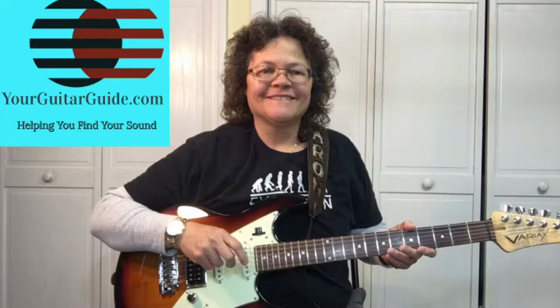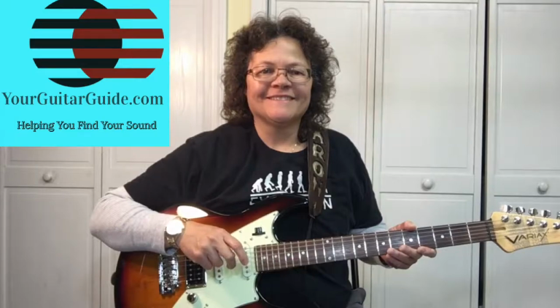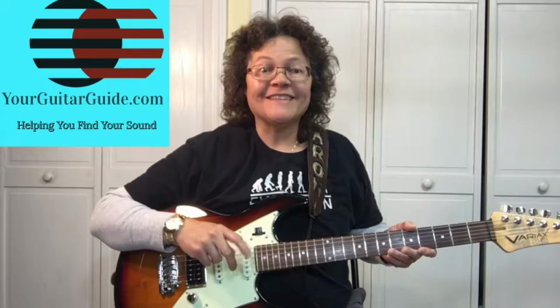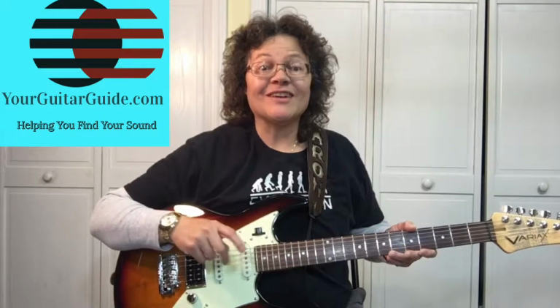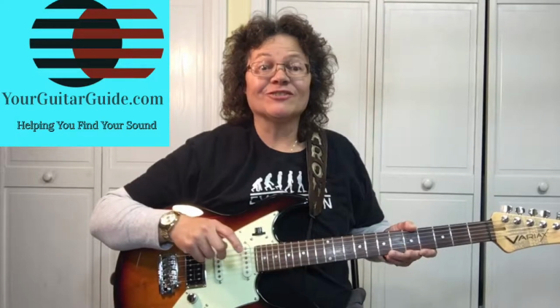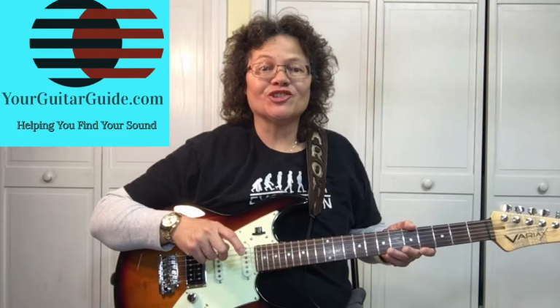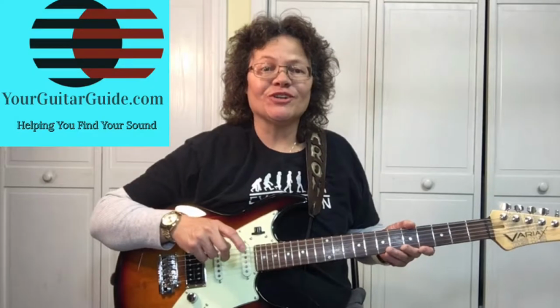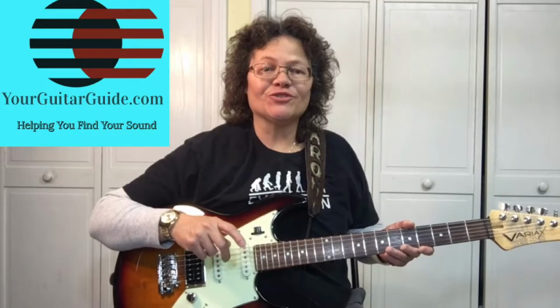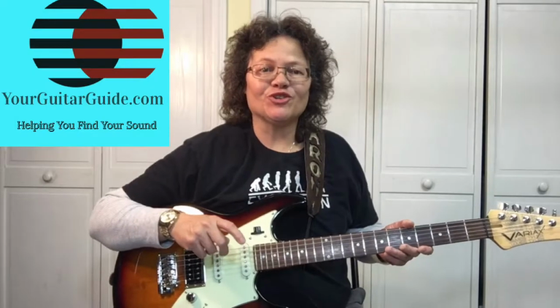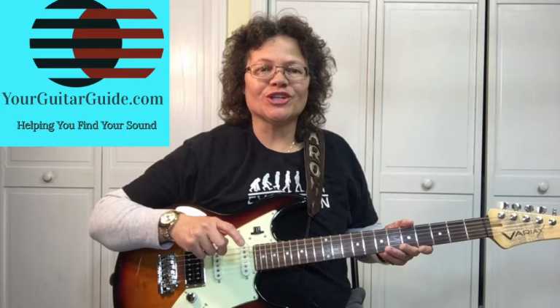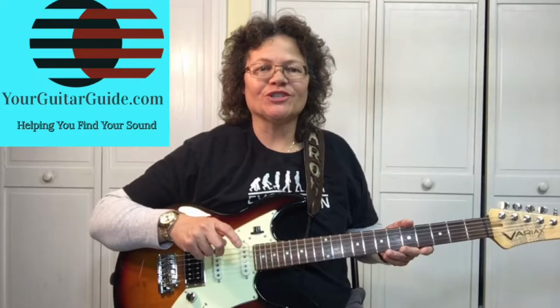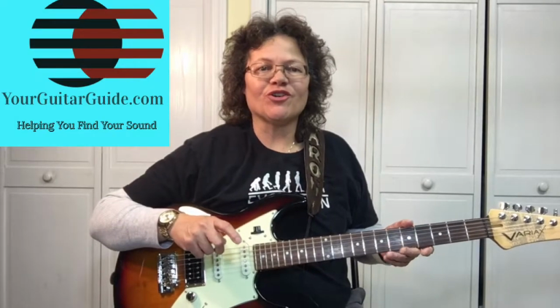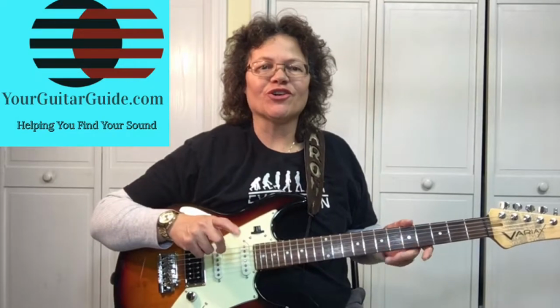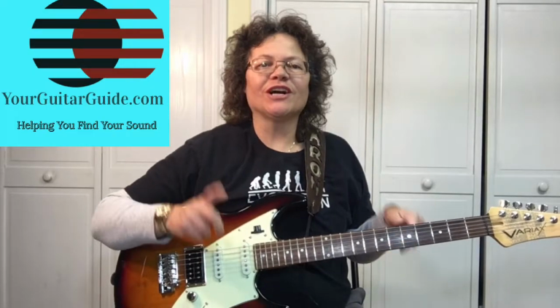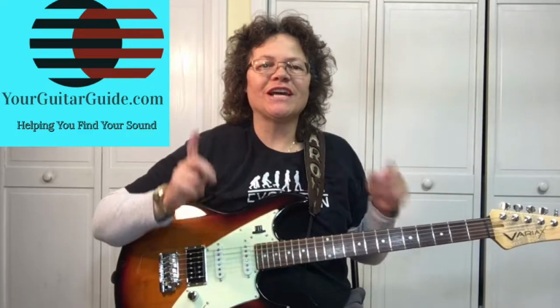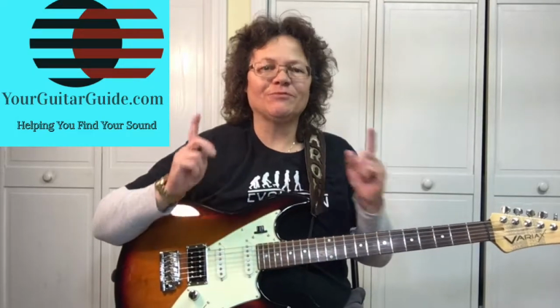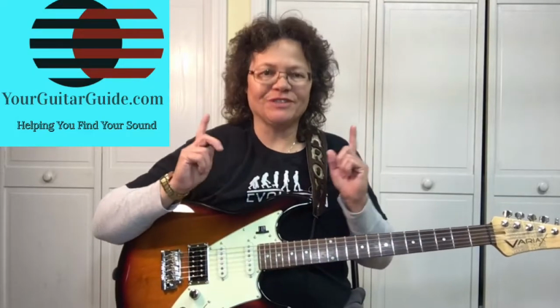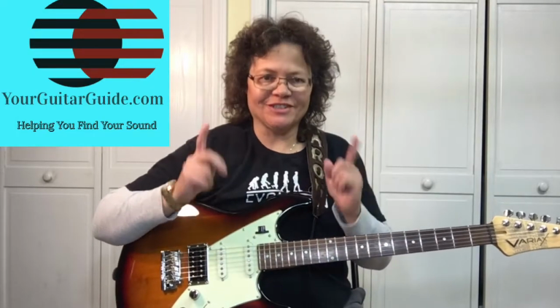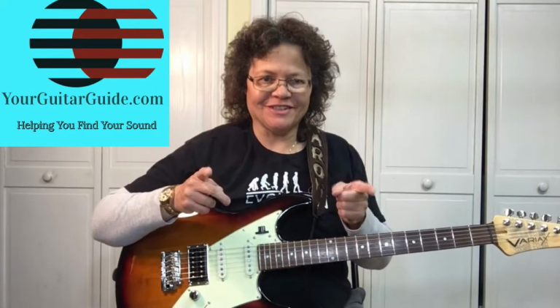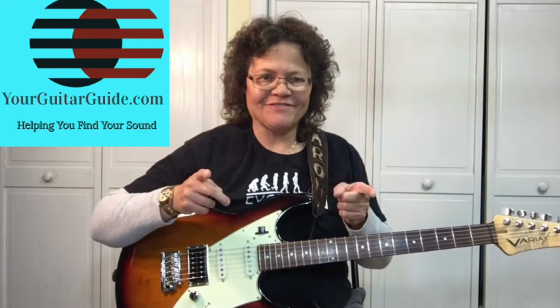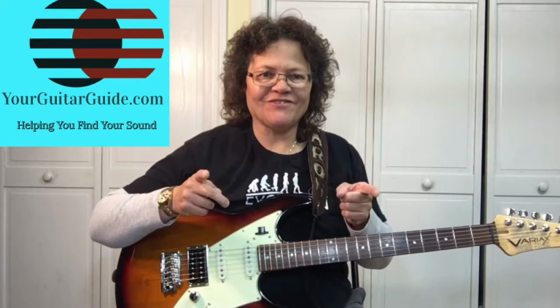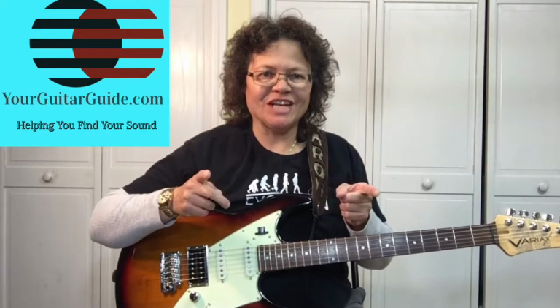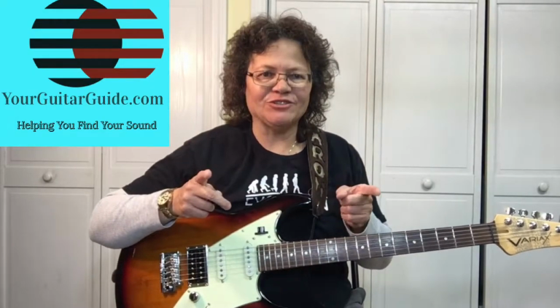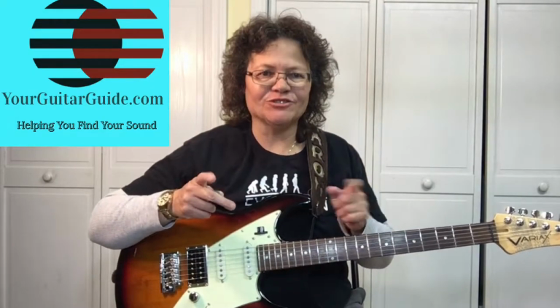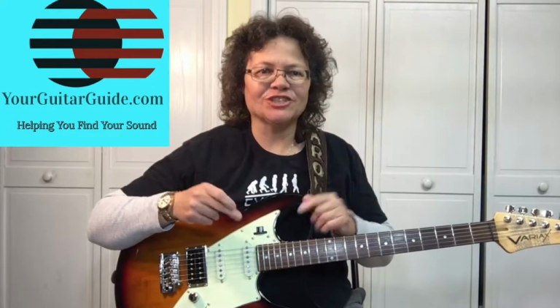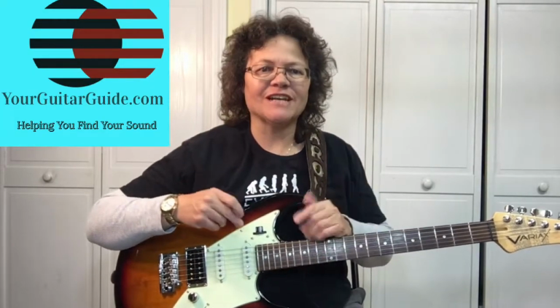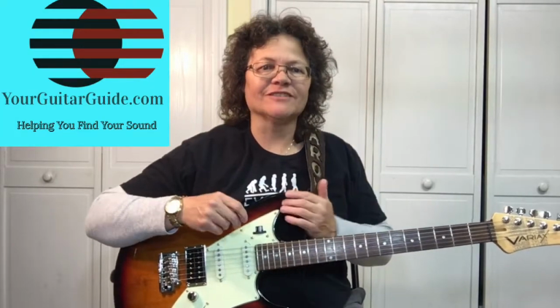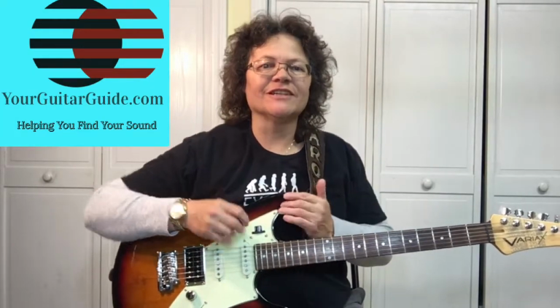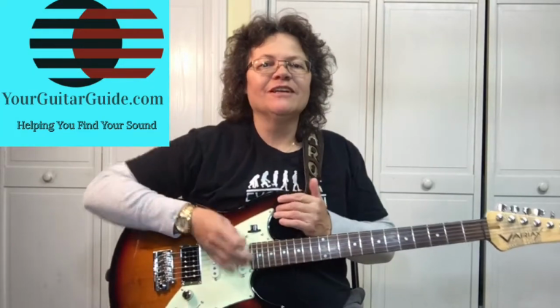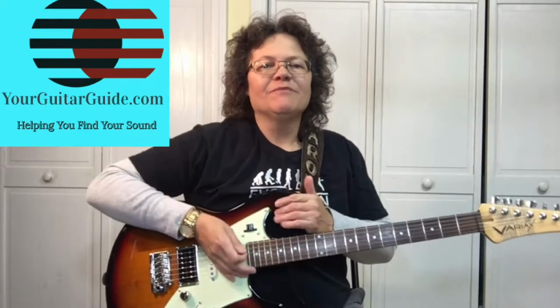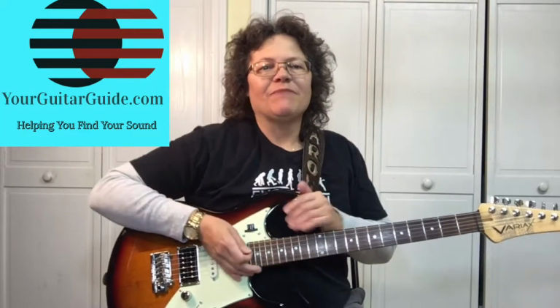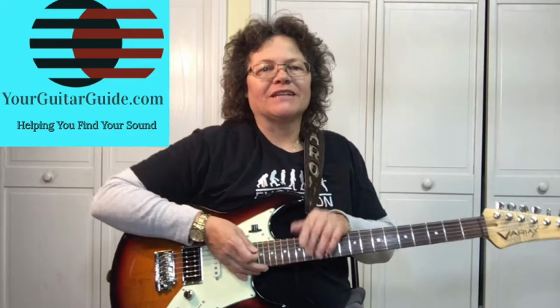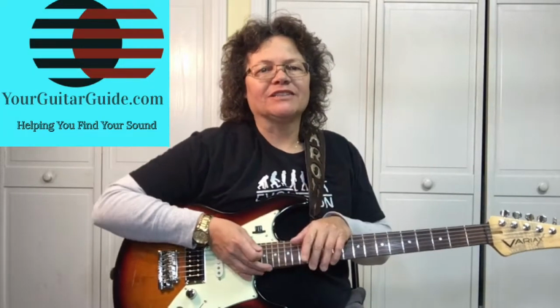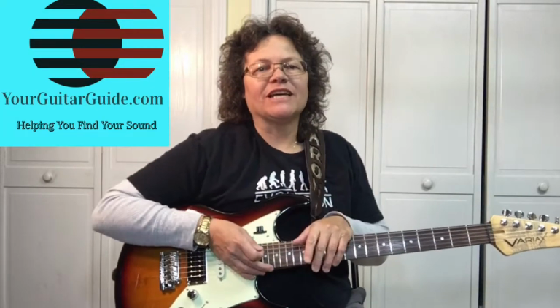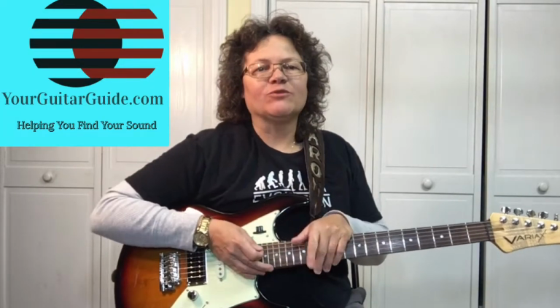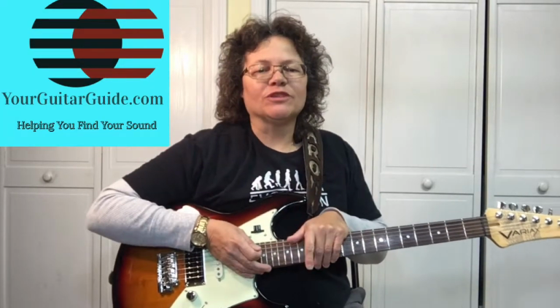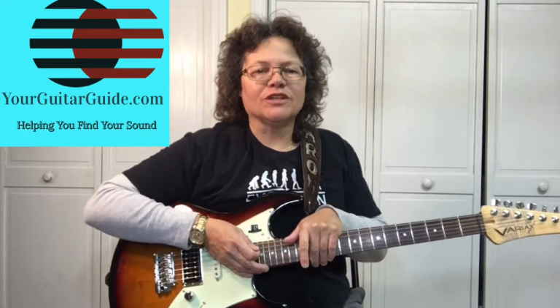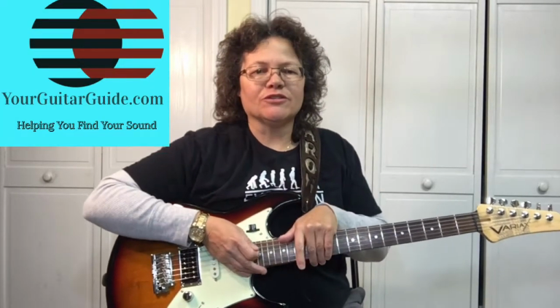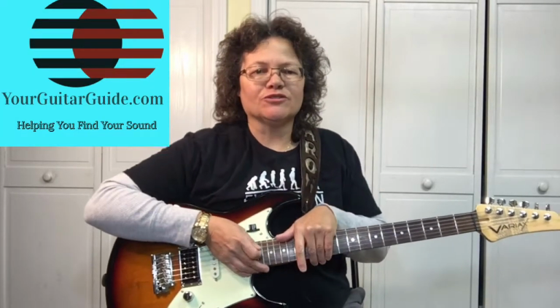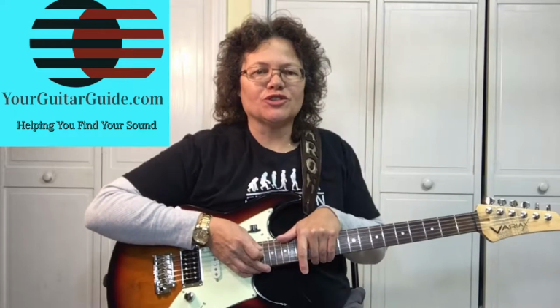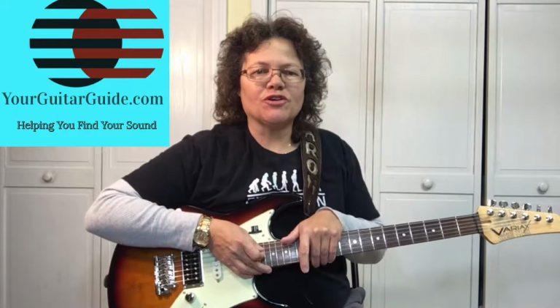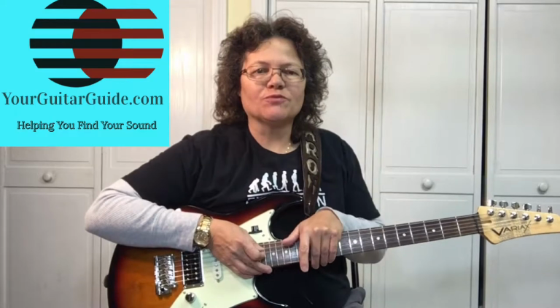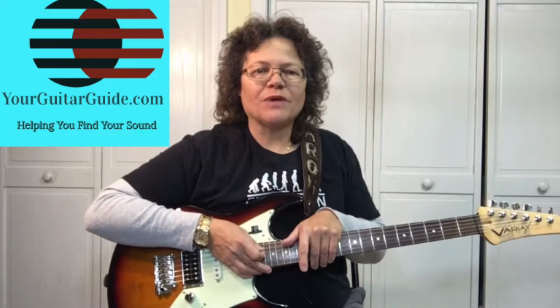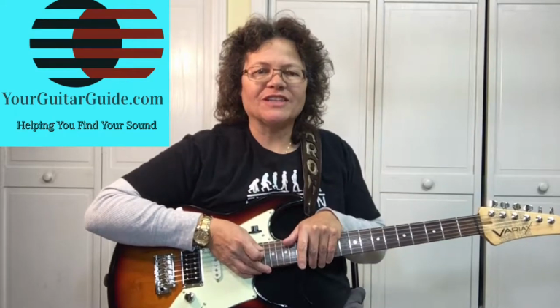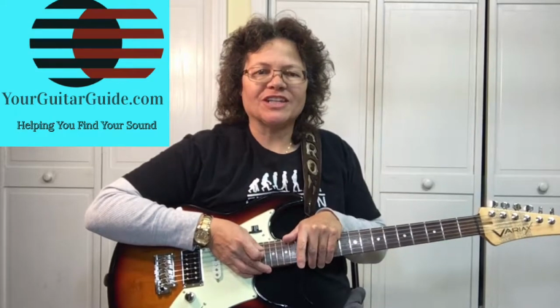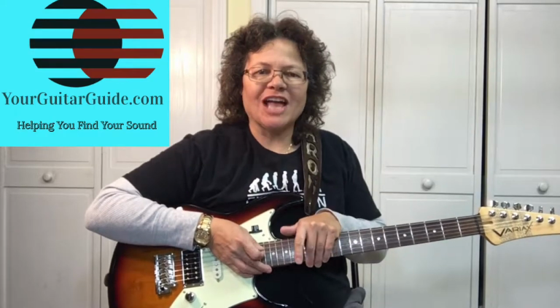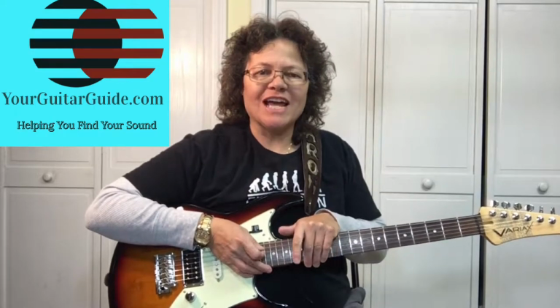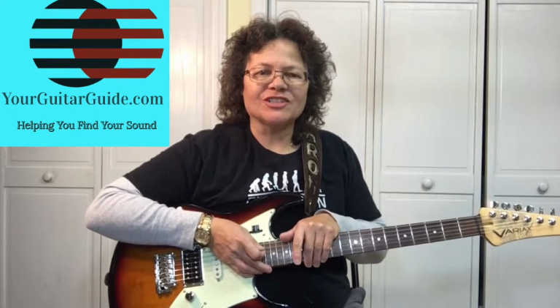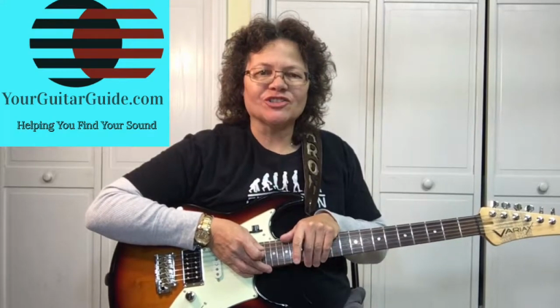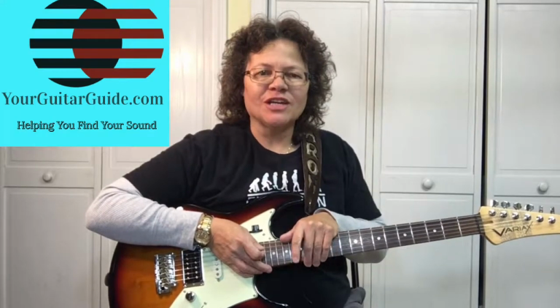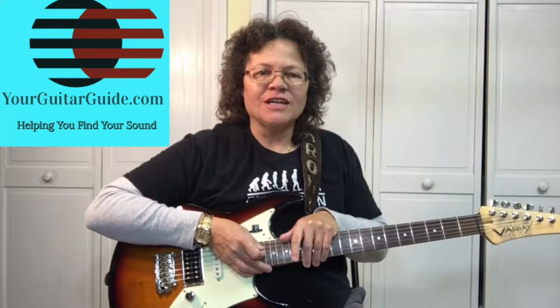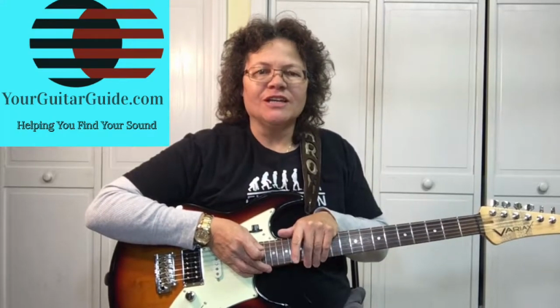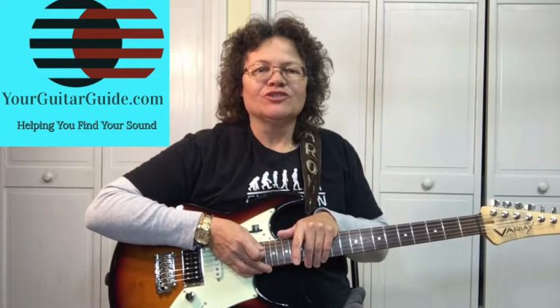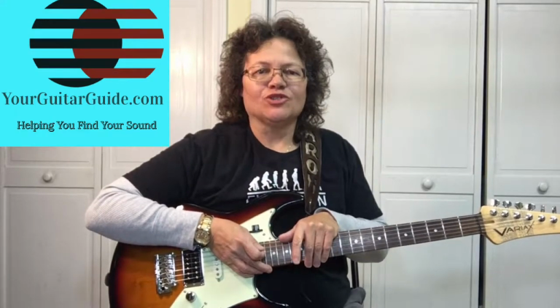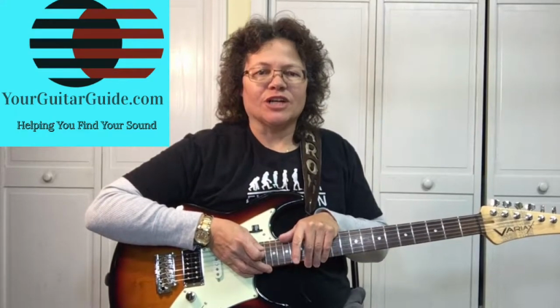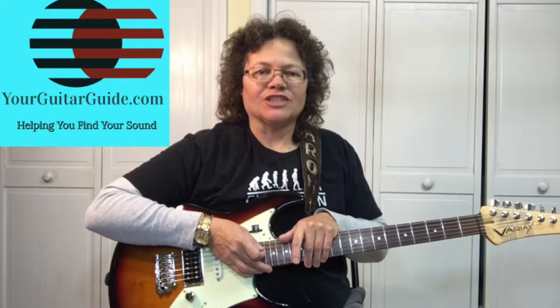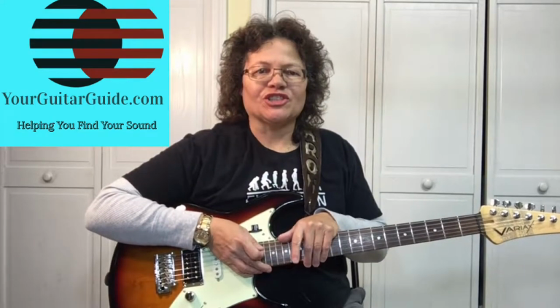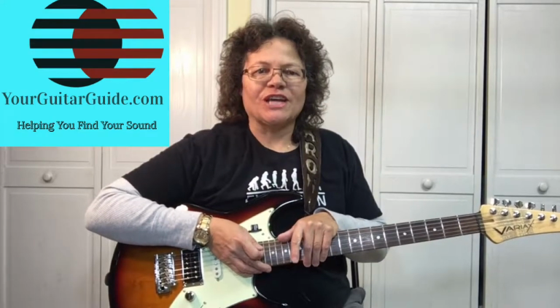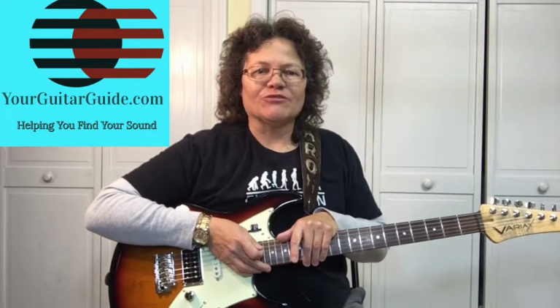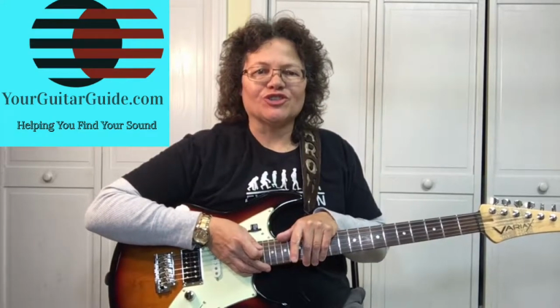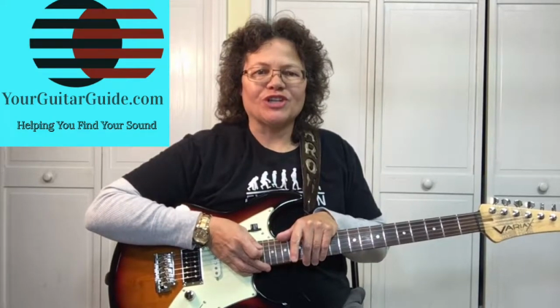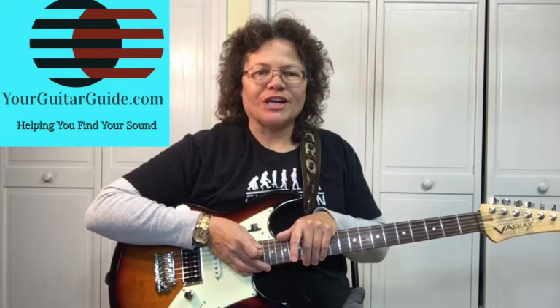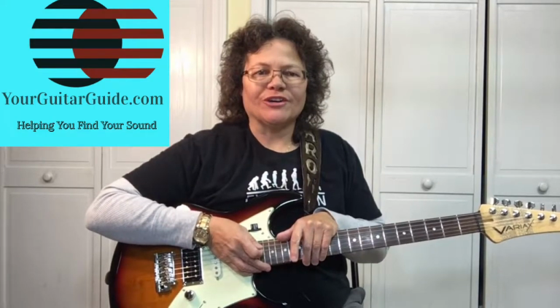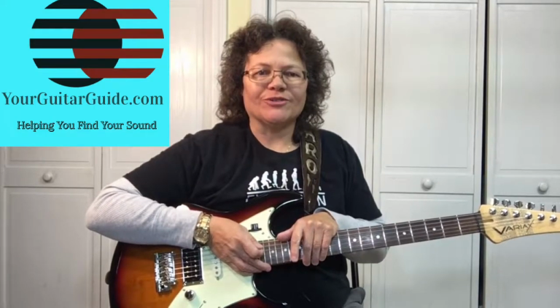Hey there, it's Sharon, your guitar guide helping you find your sound. Back today with another song by The Clash, Should I Stay or Should I Go?